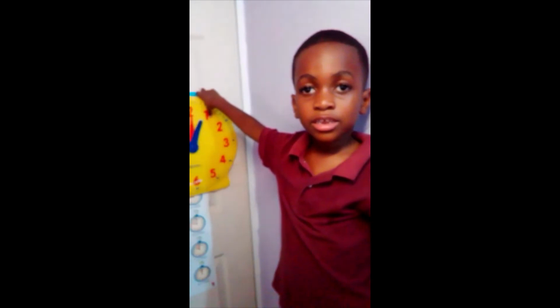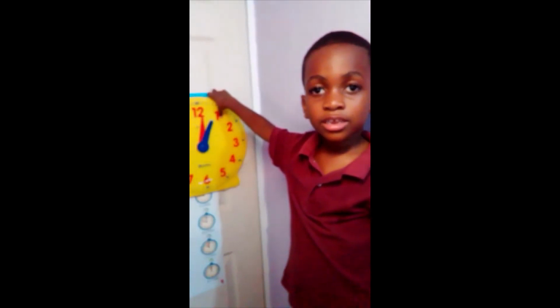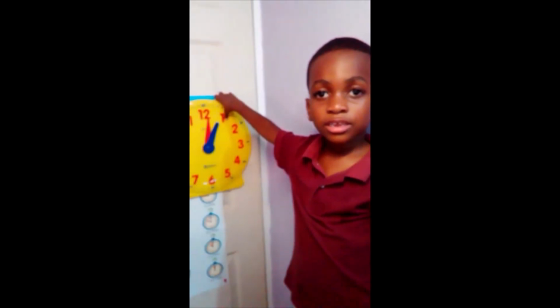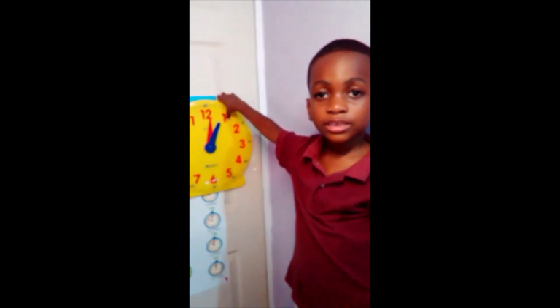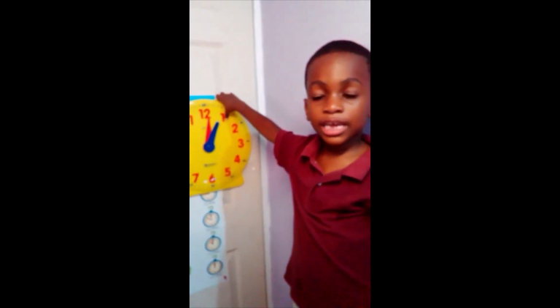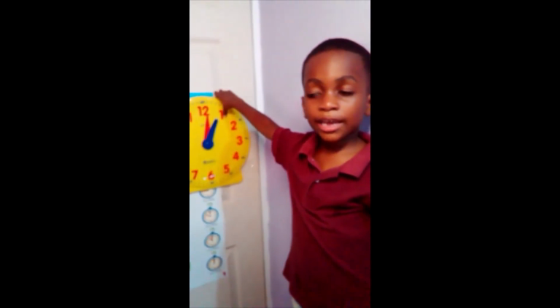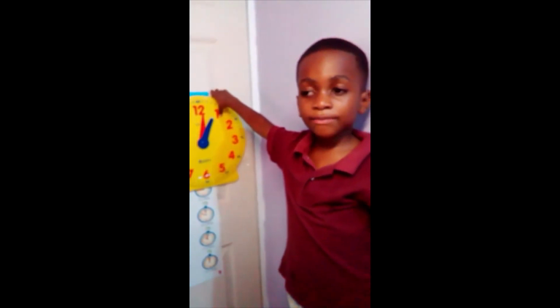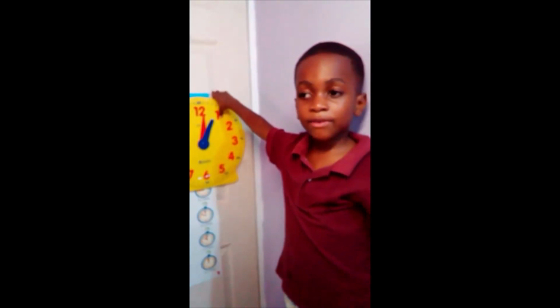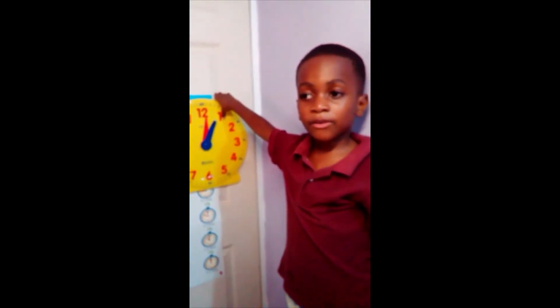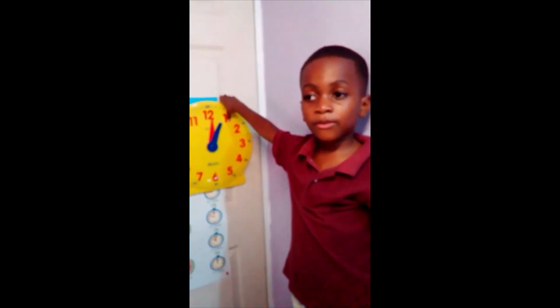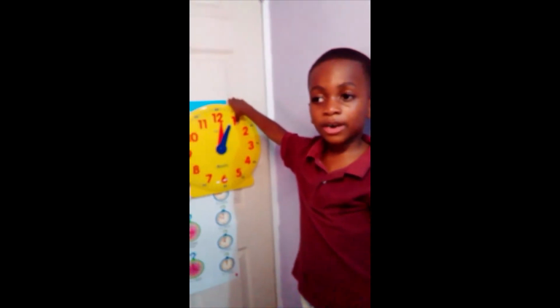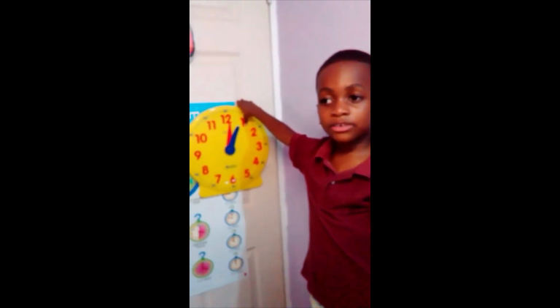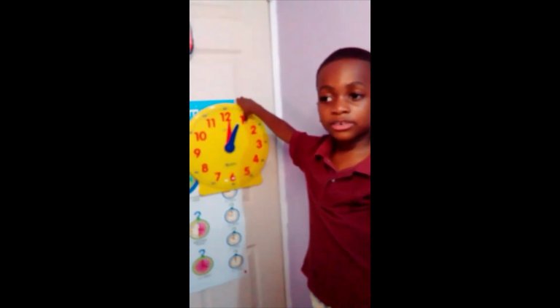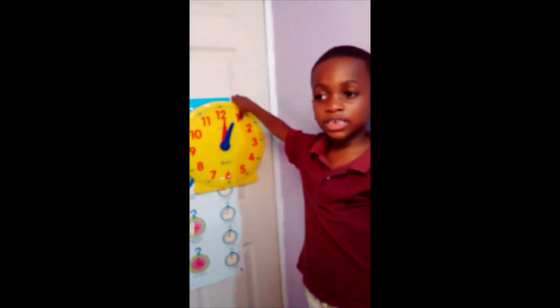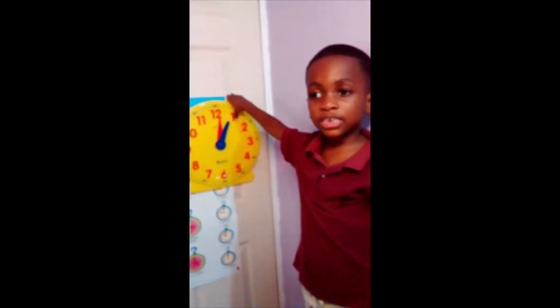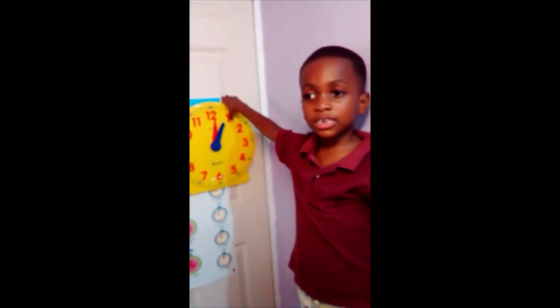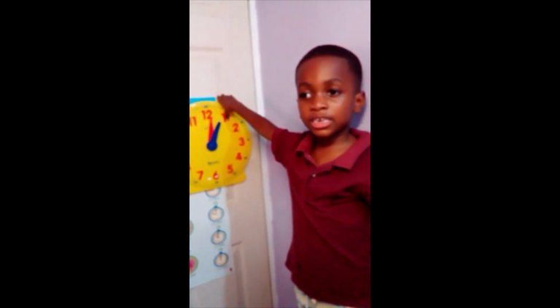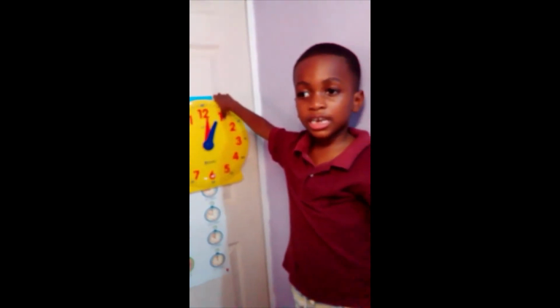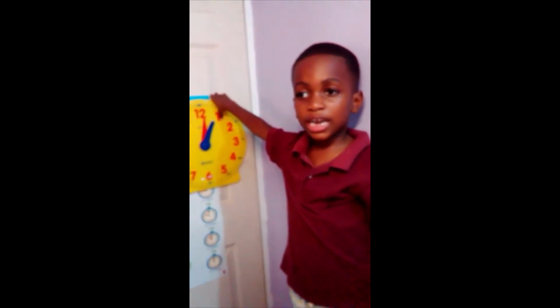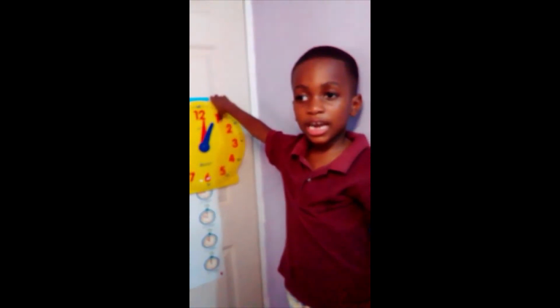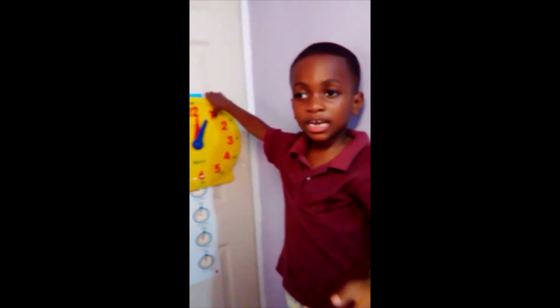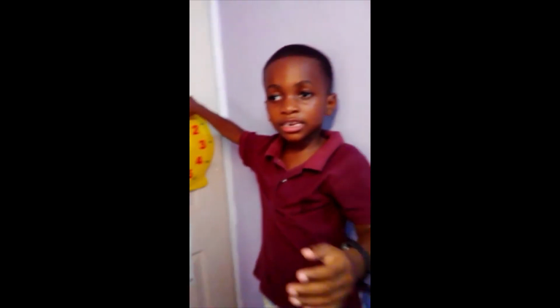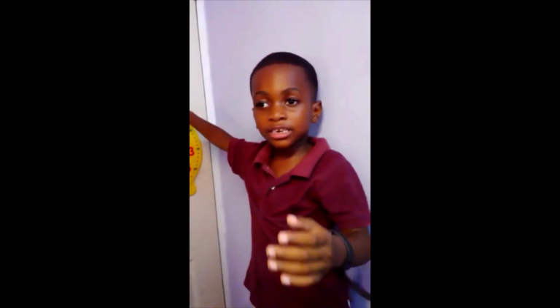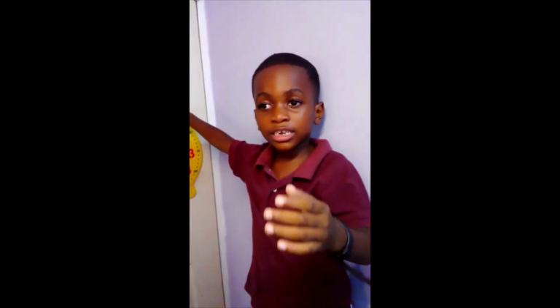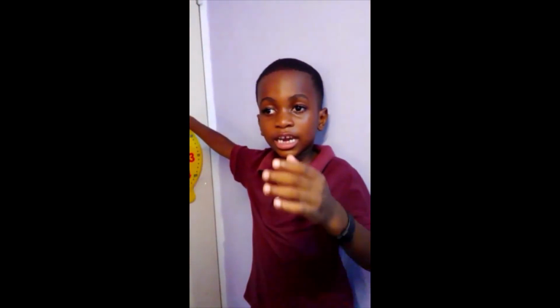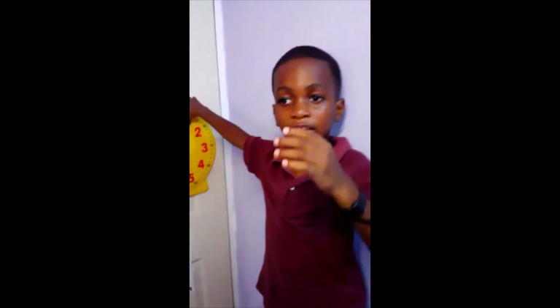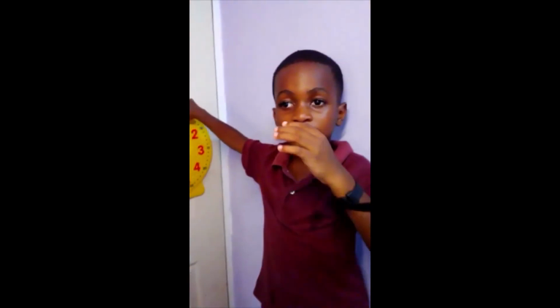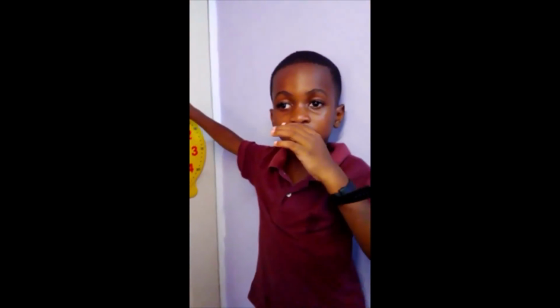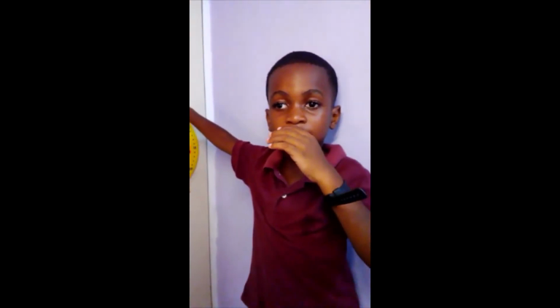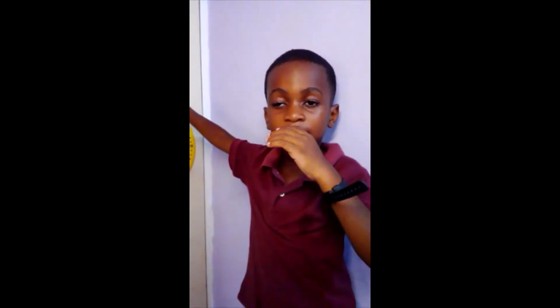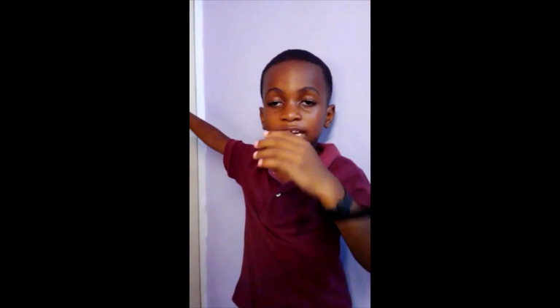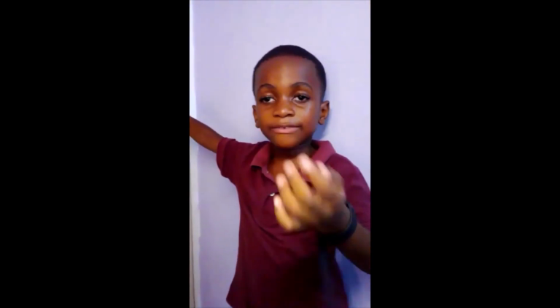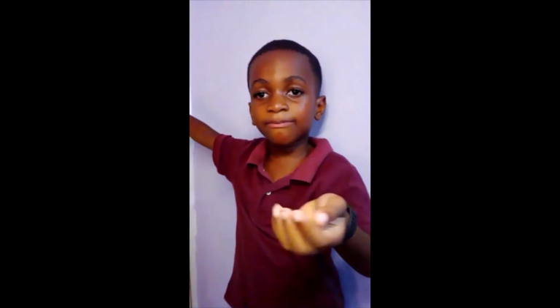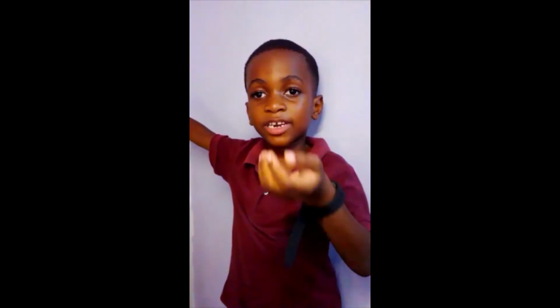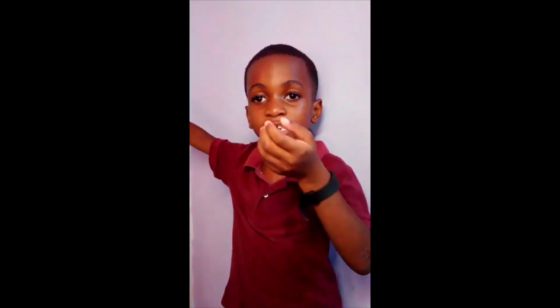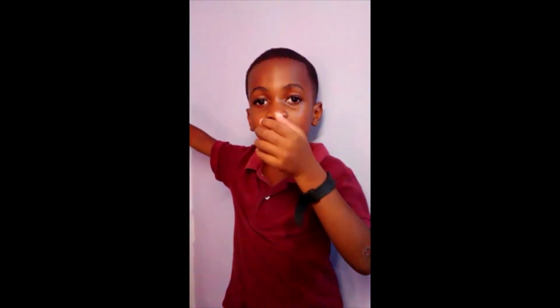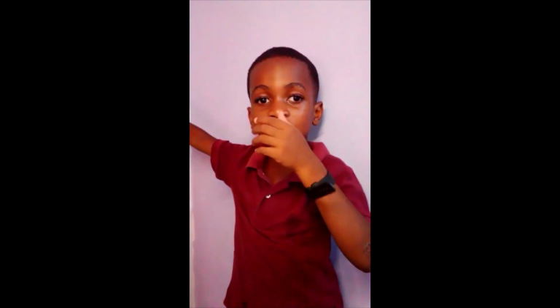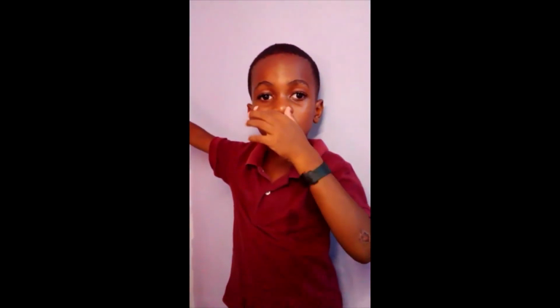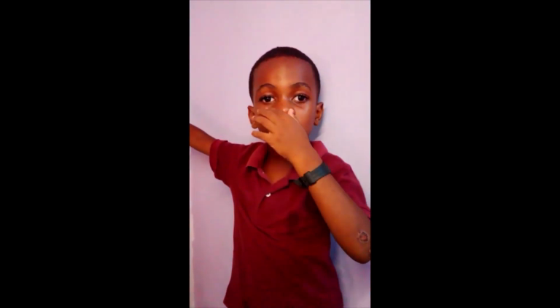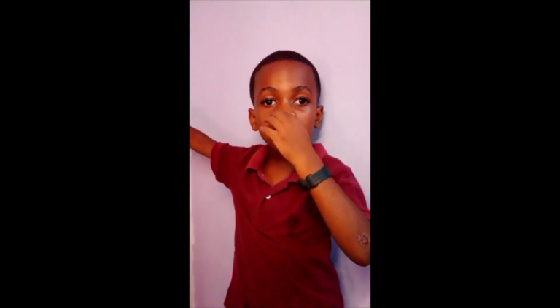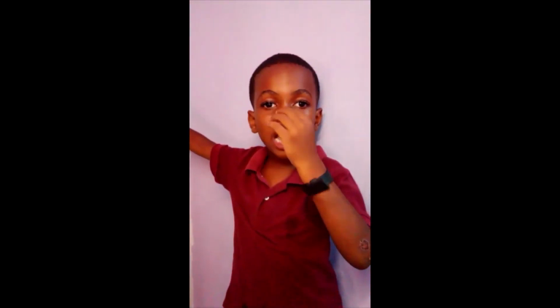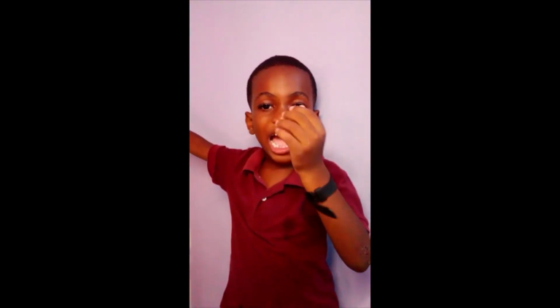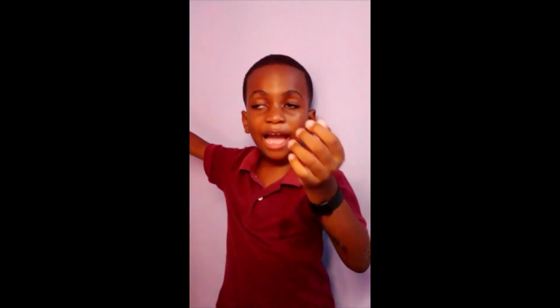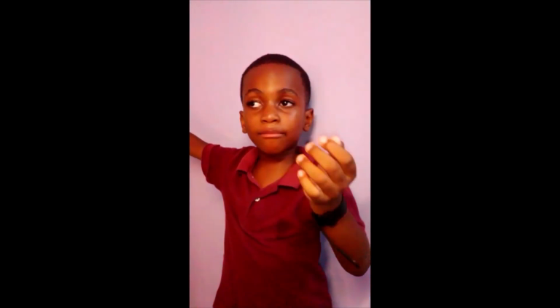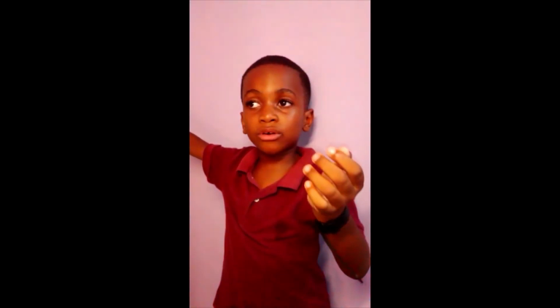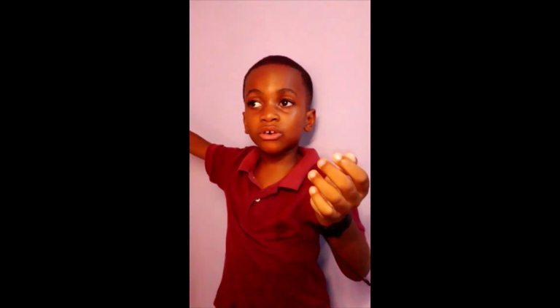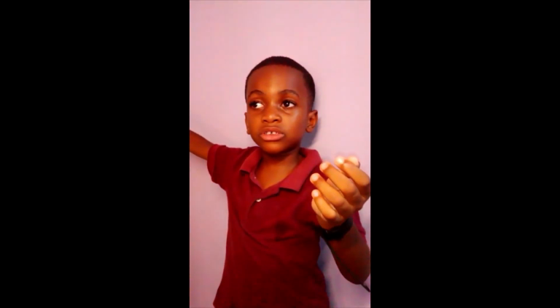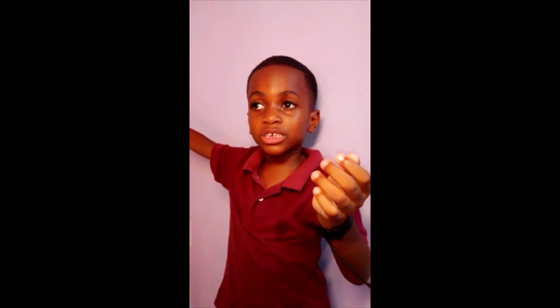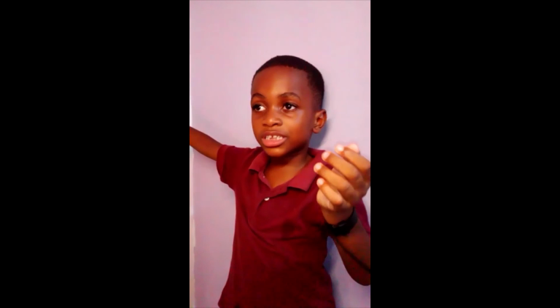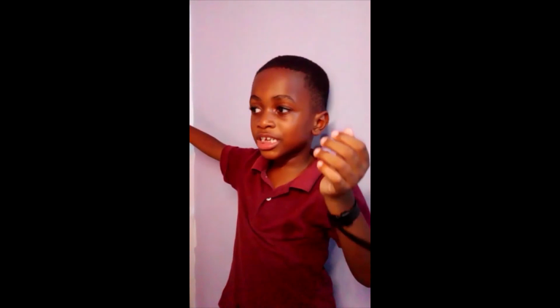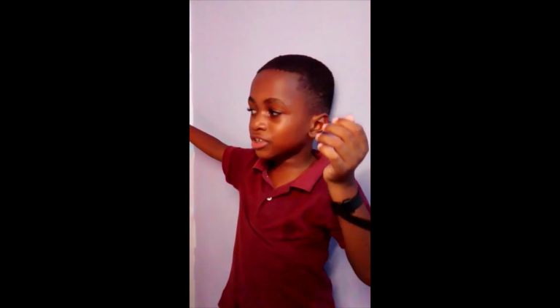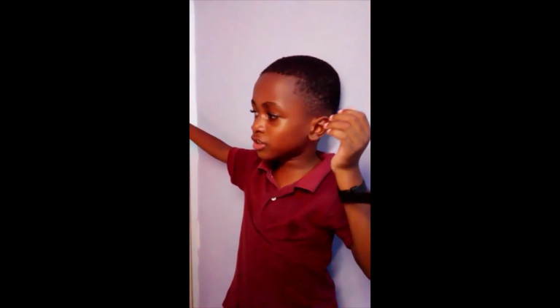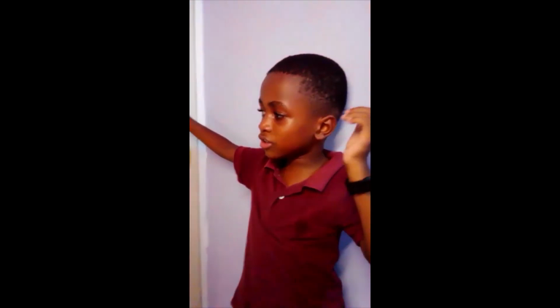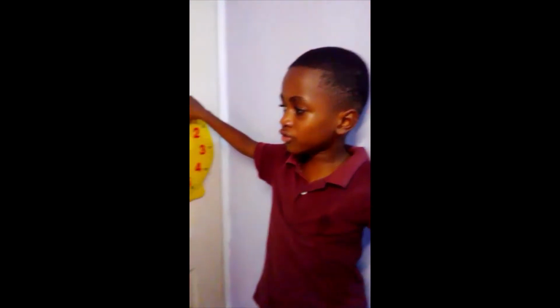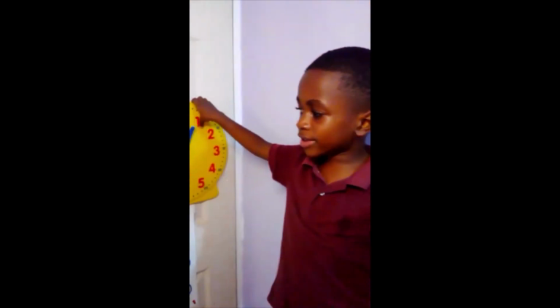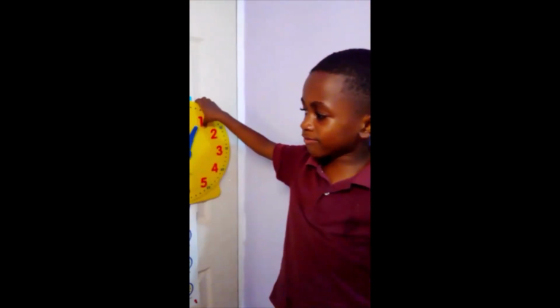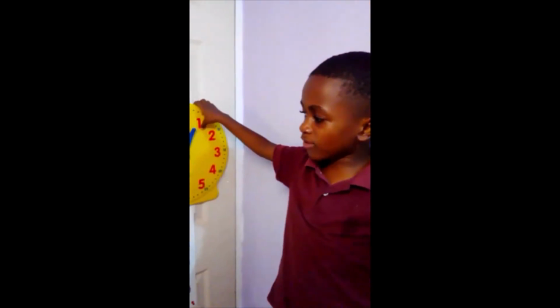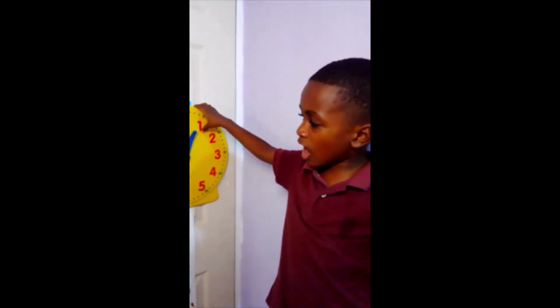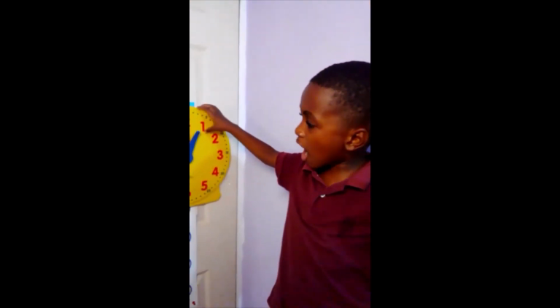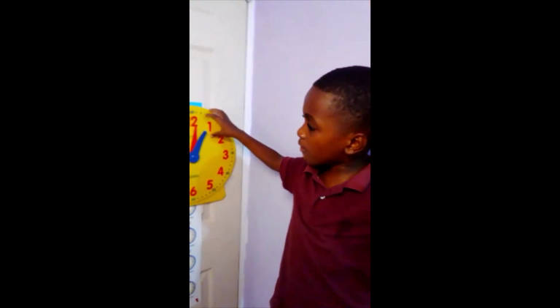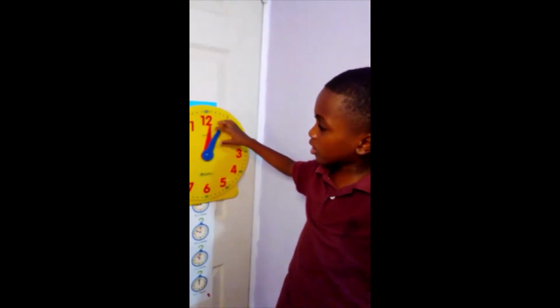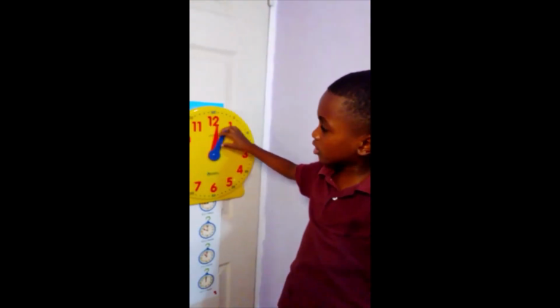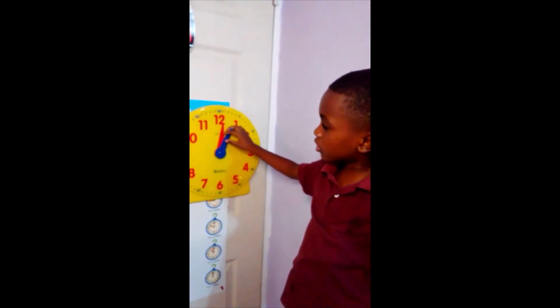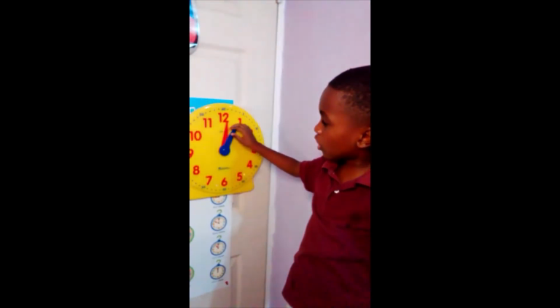Thanks for watching and in the next video I'm going to teach you the 24 hour clock.